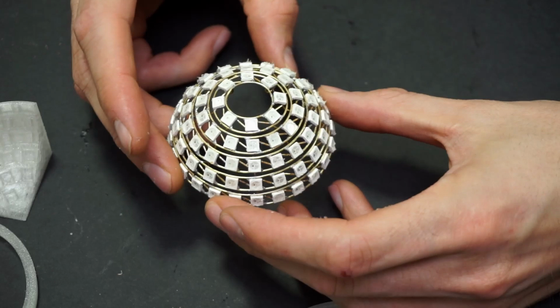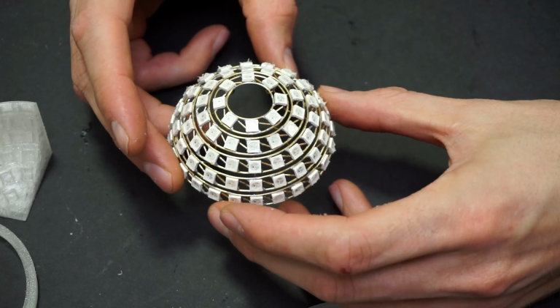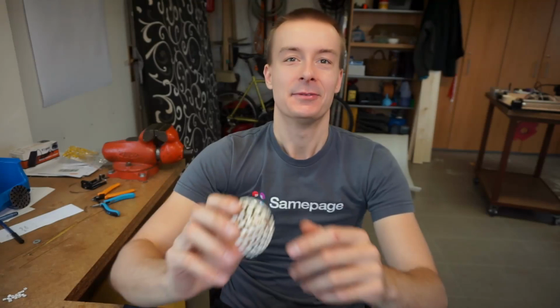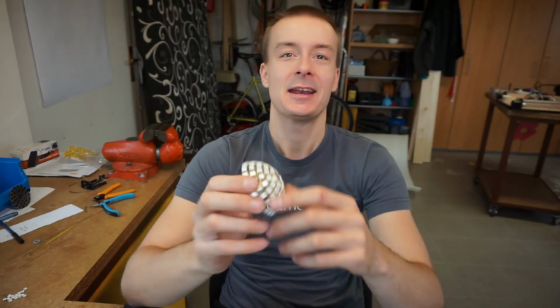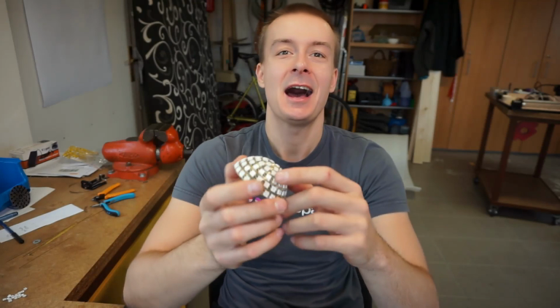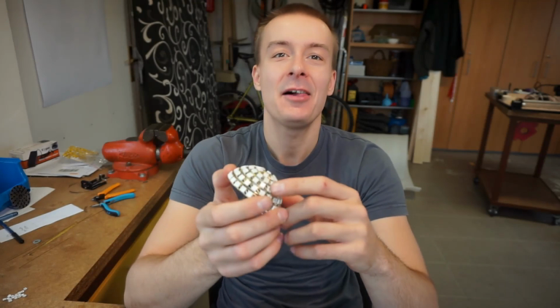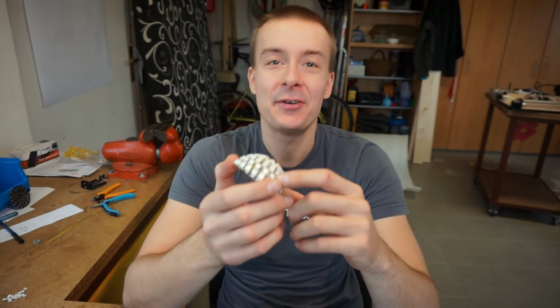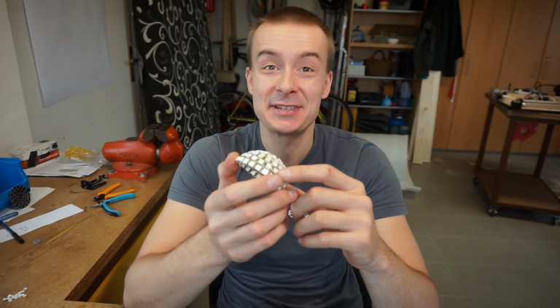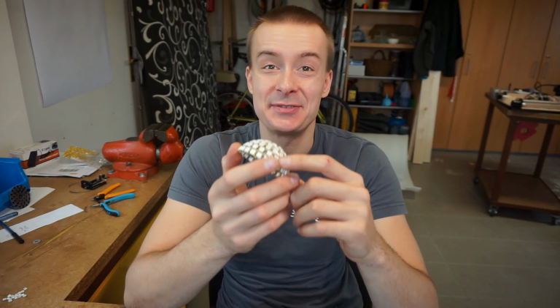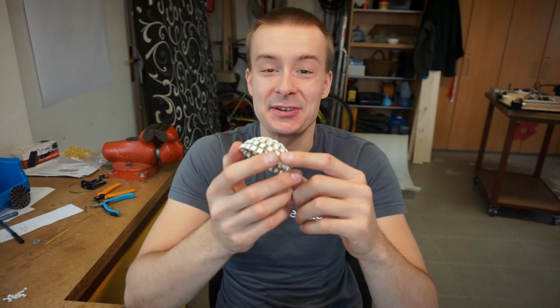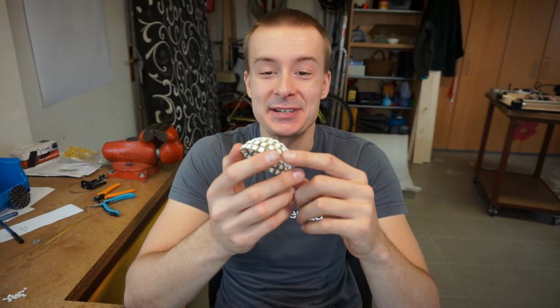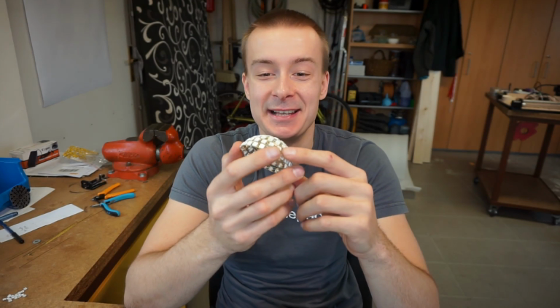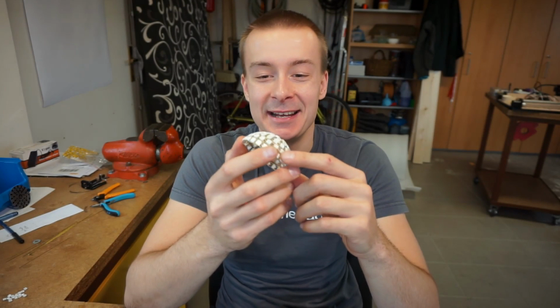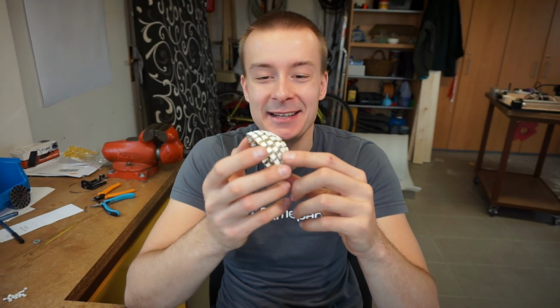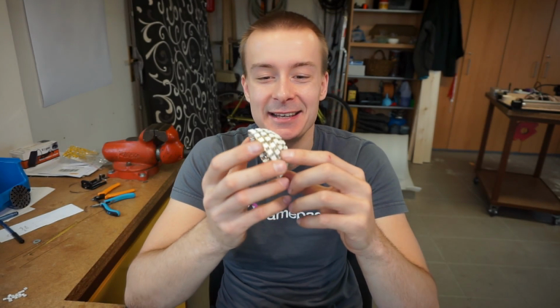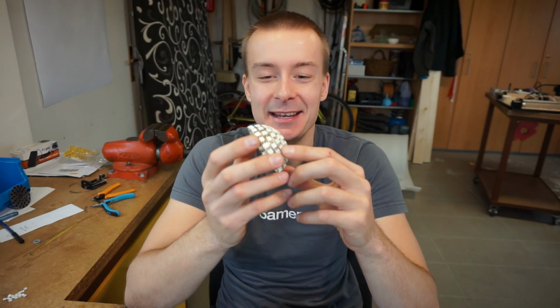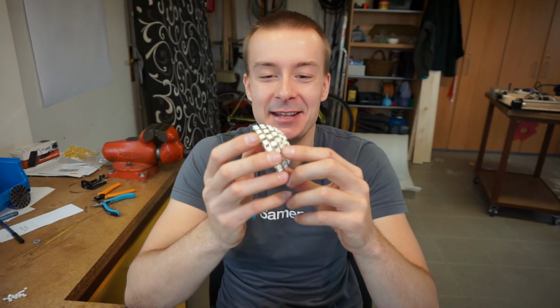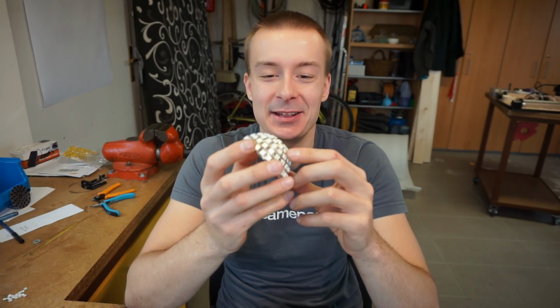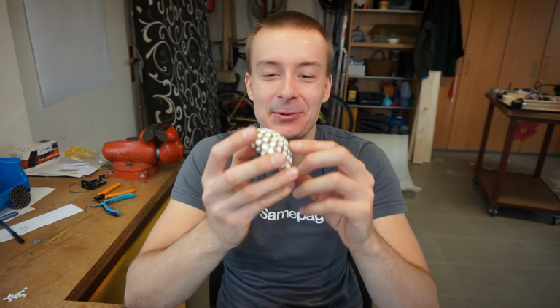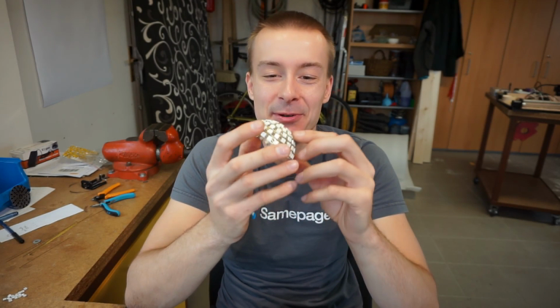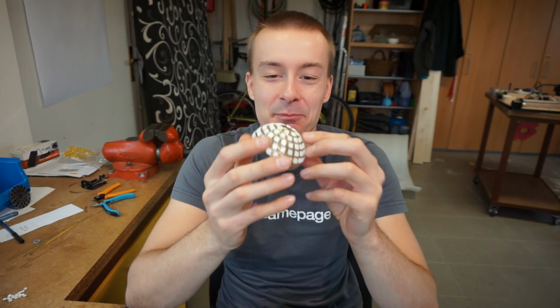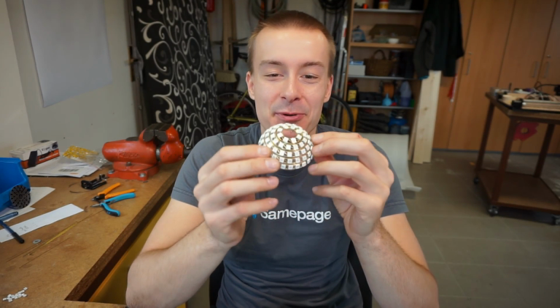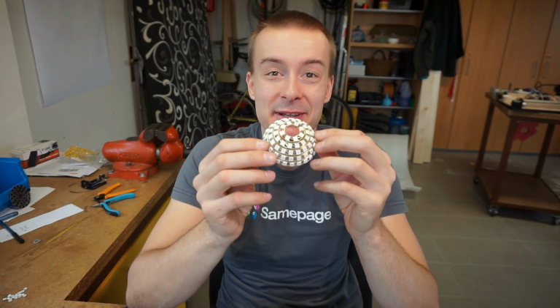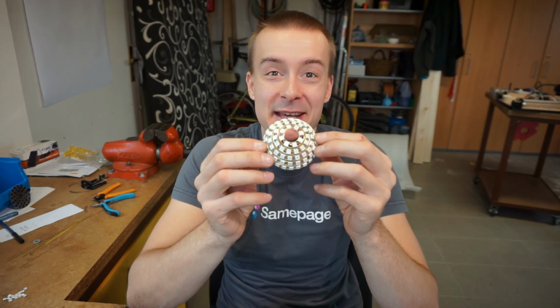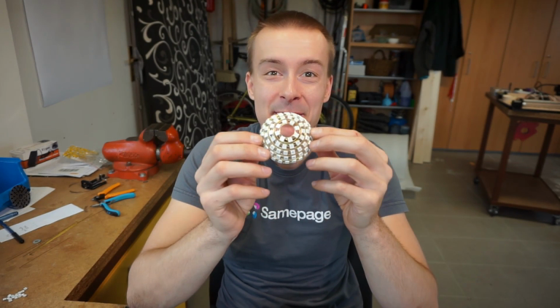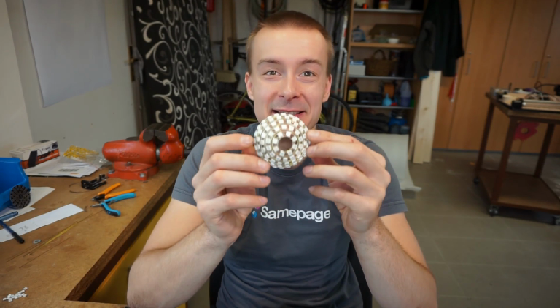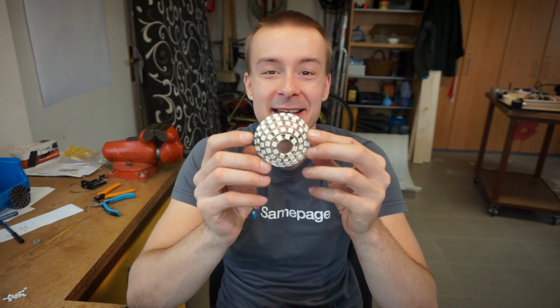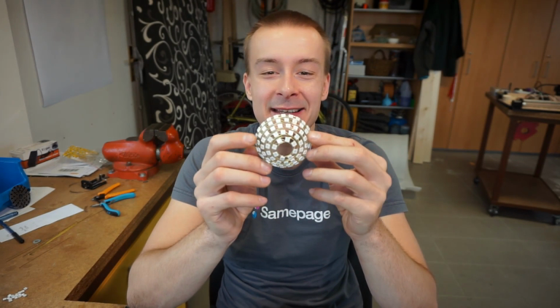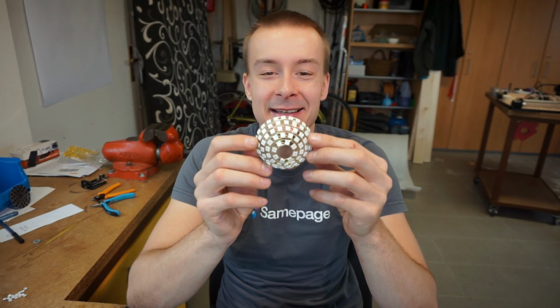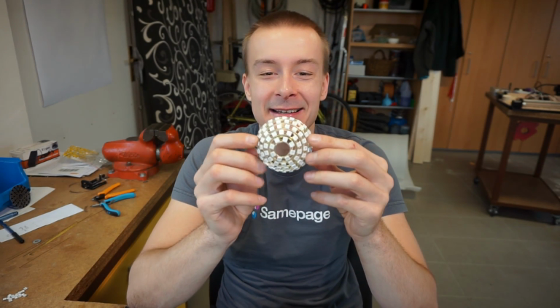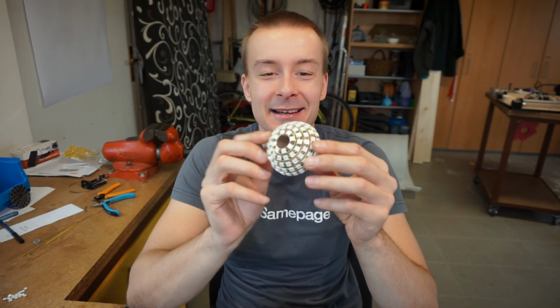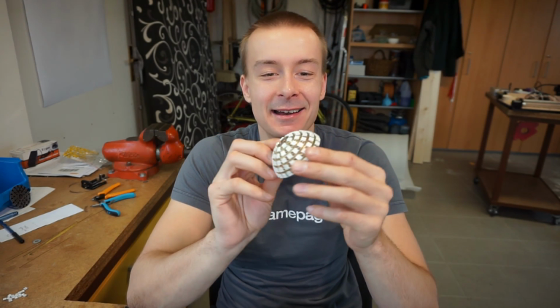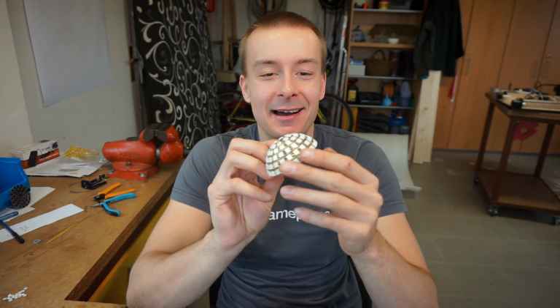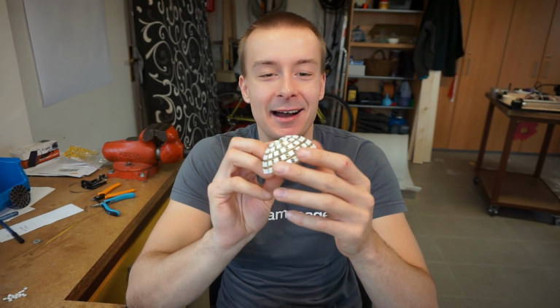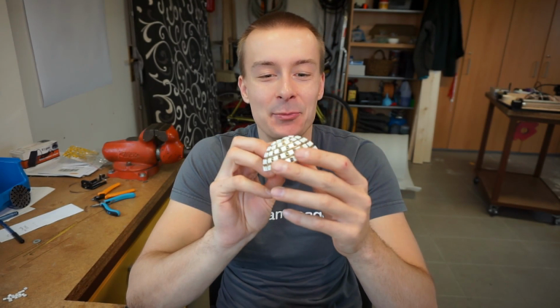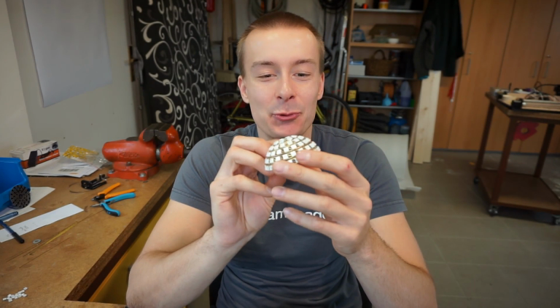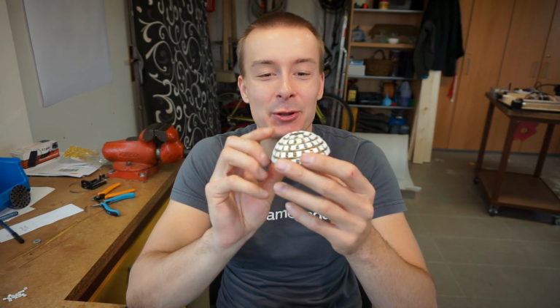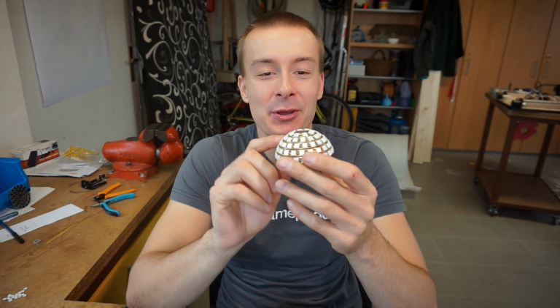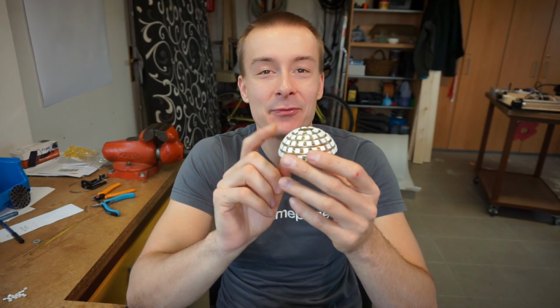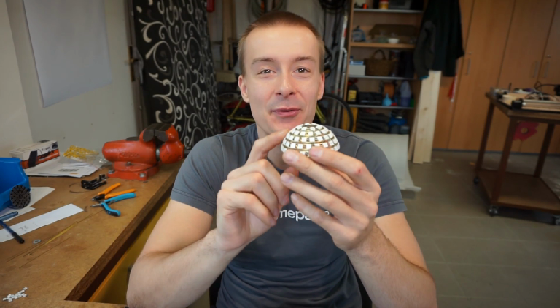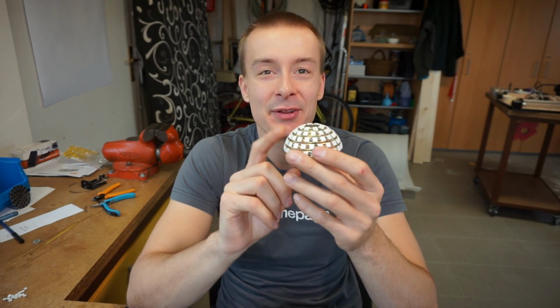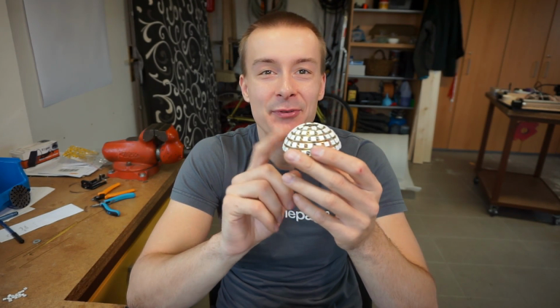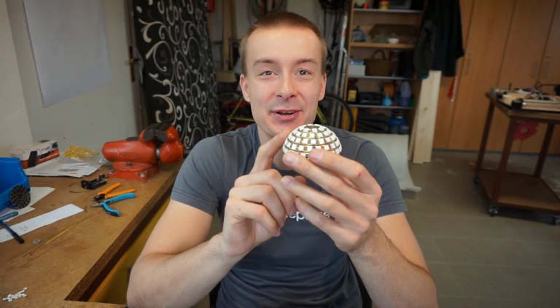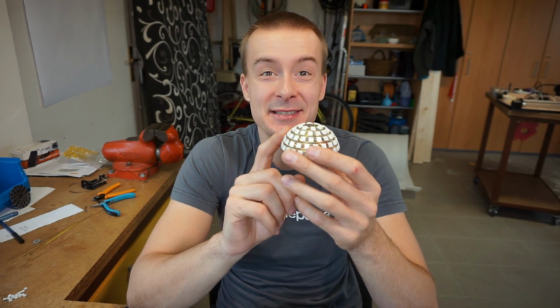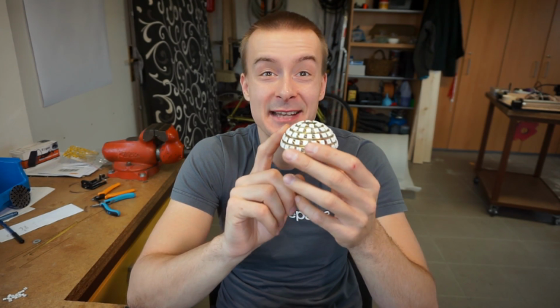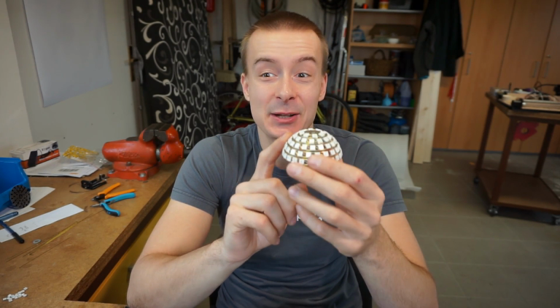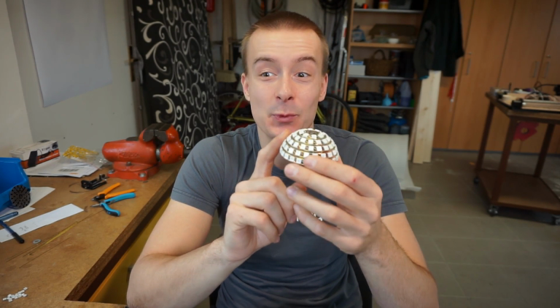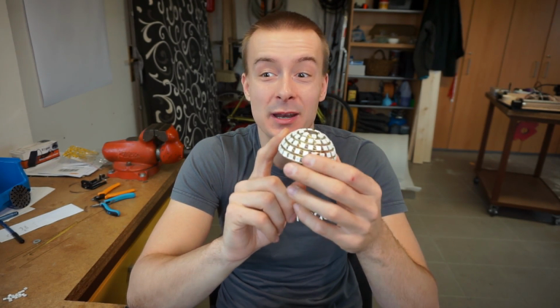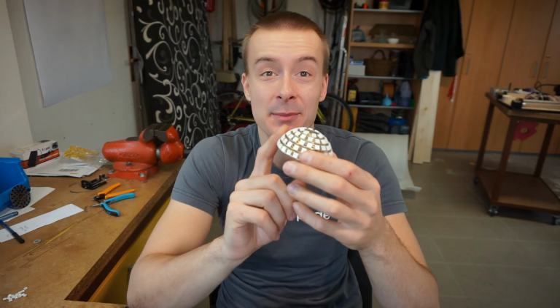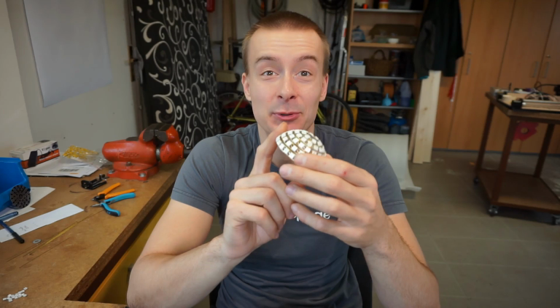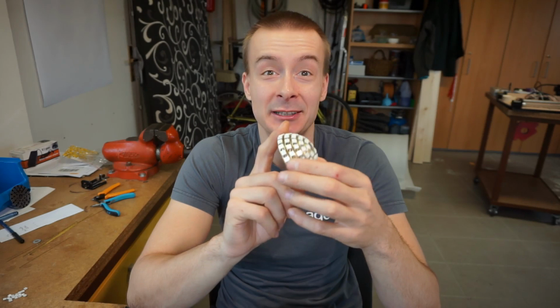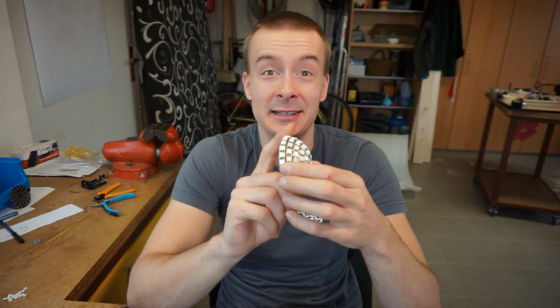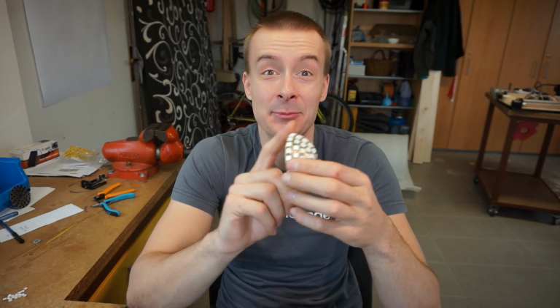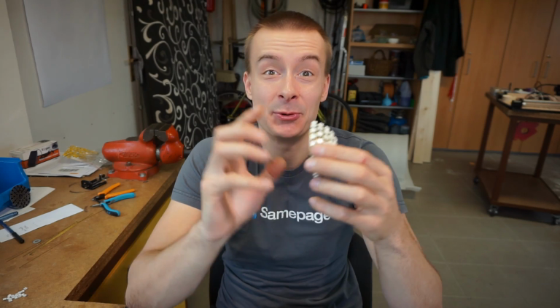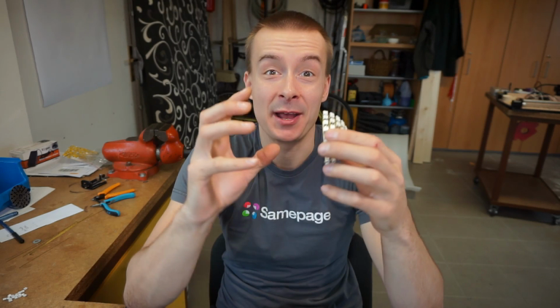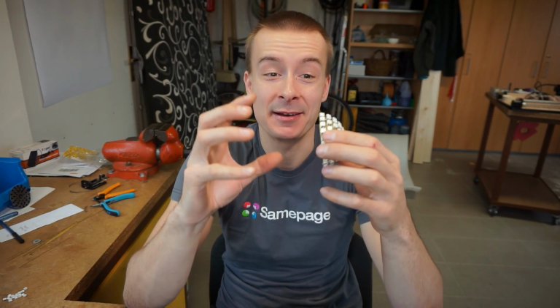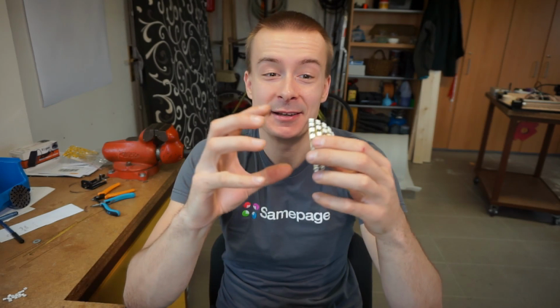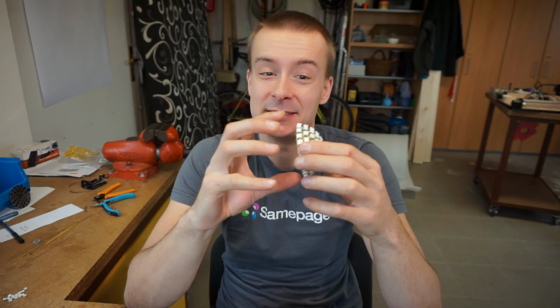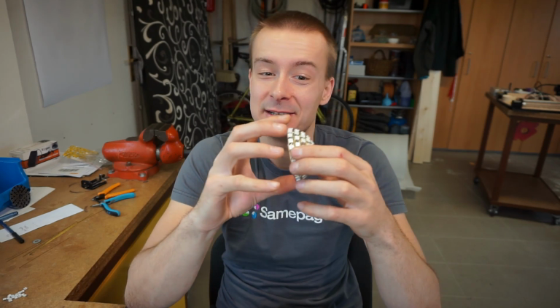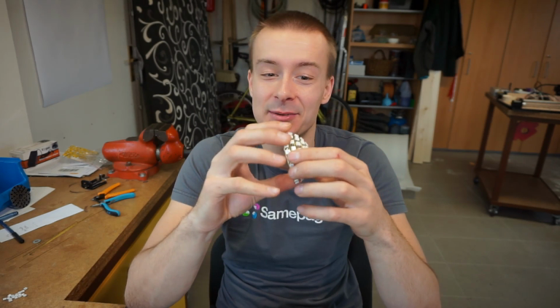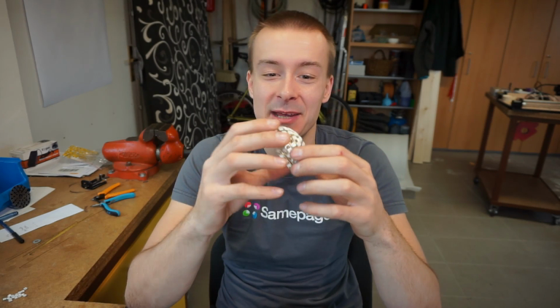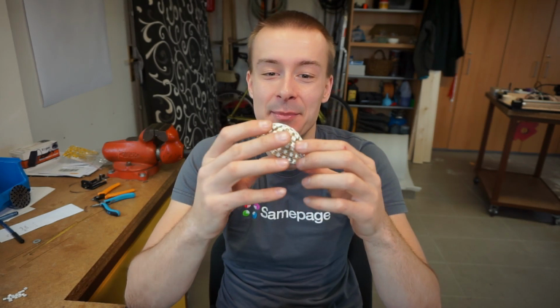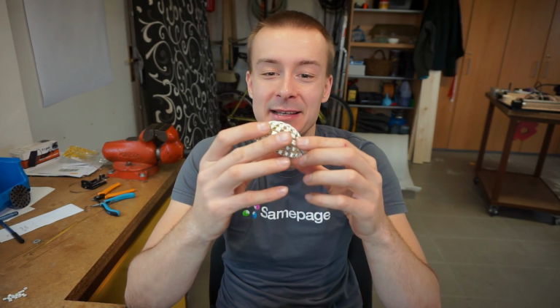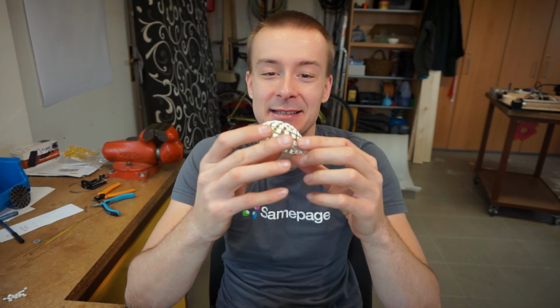One half of the sphere is done. It looks pretty amazing. I'm looking forward to the second one and putting them together. It's going to be amazing.